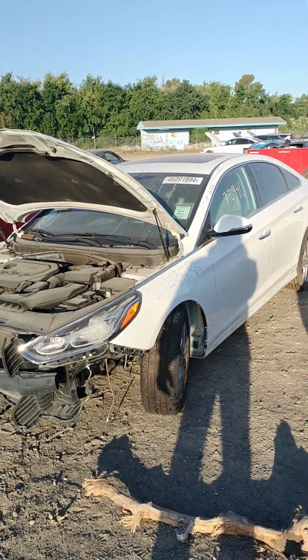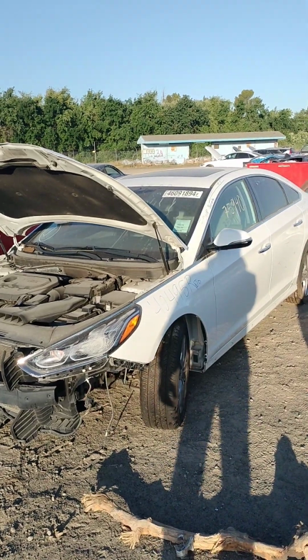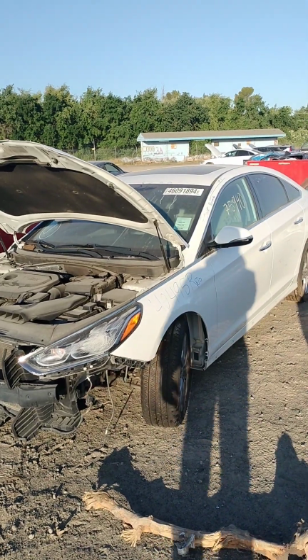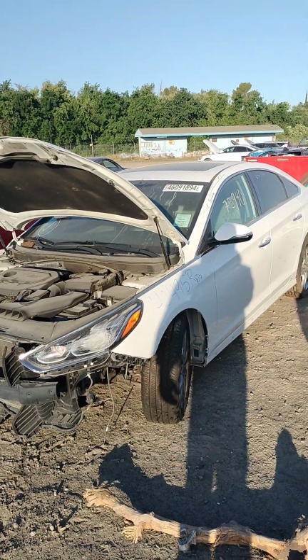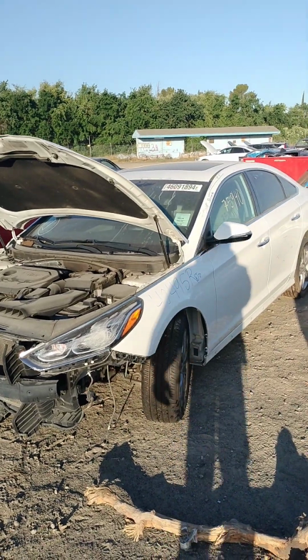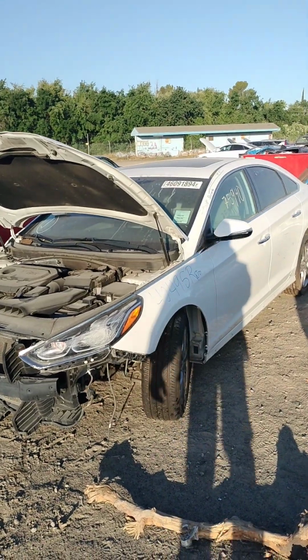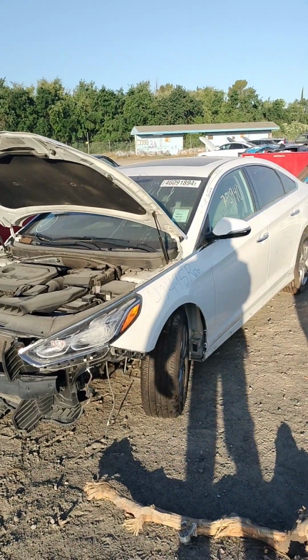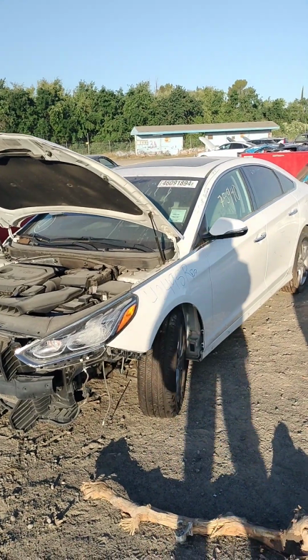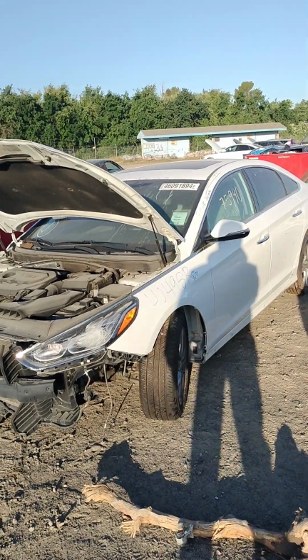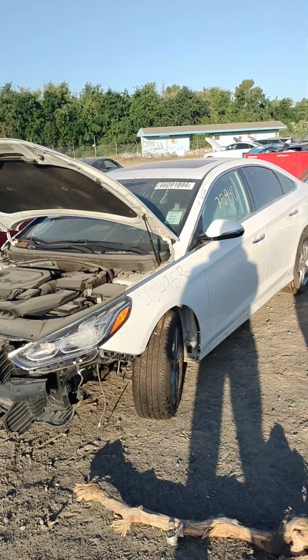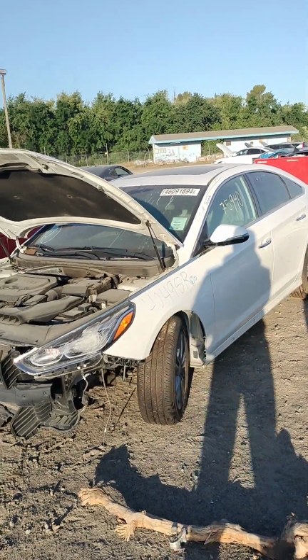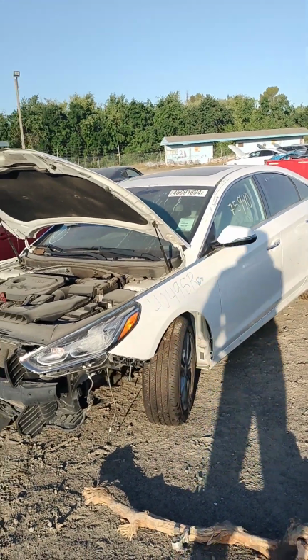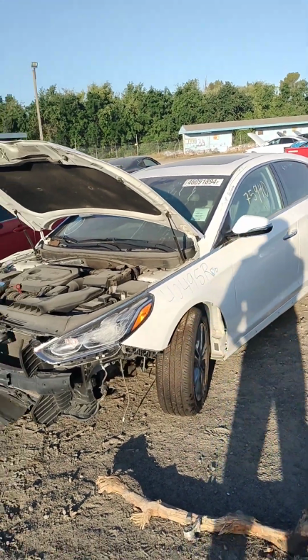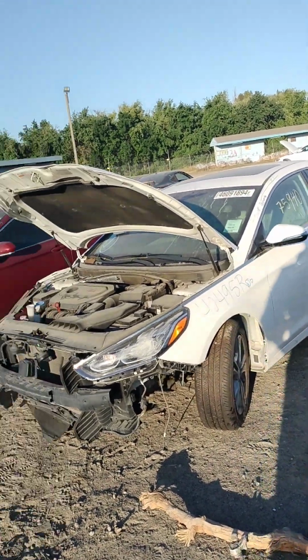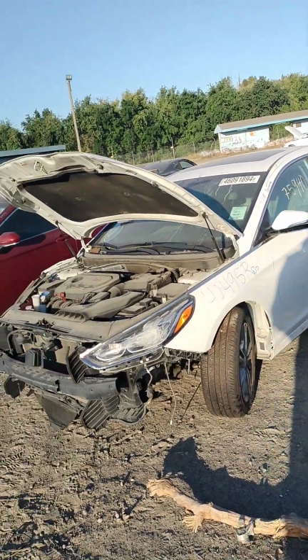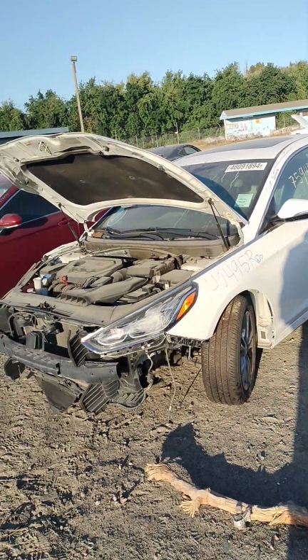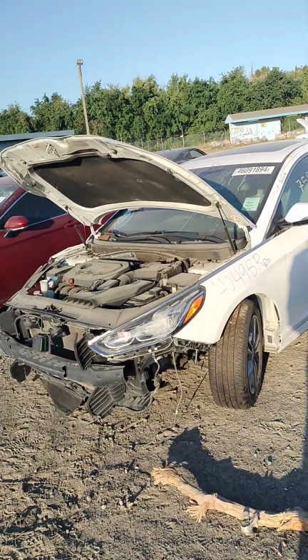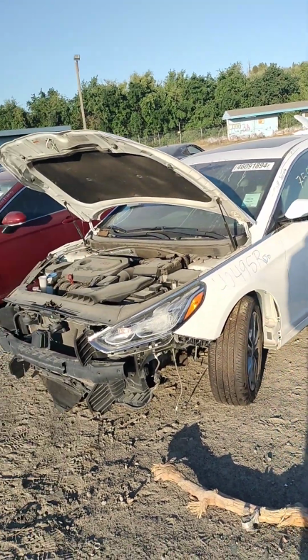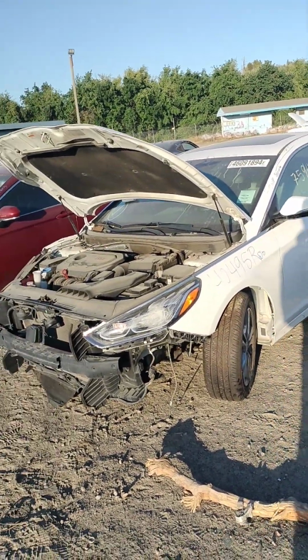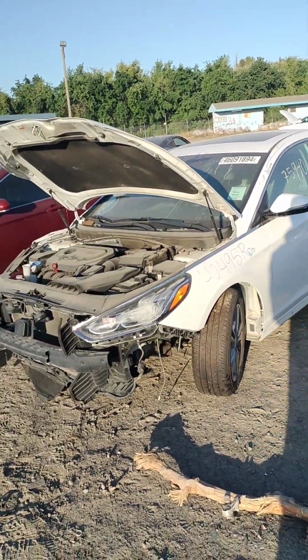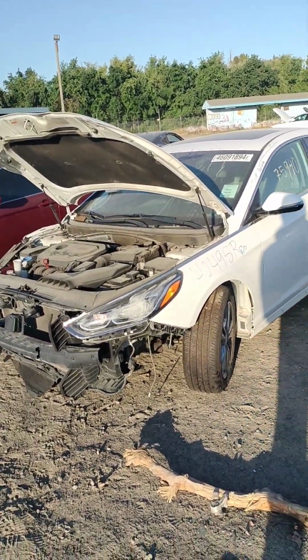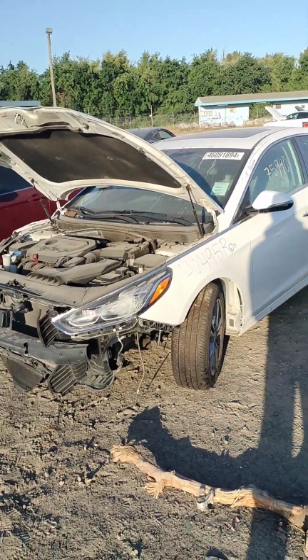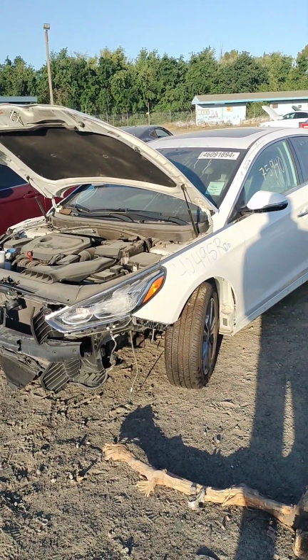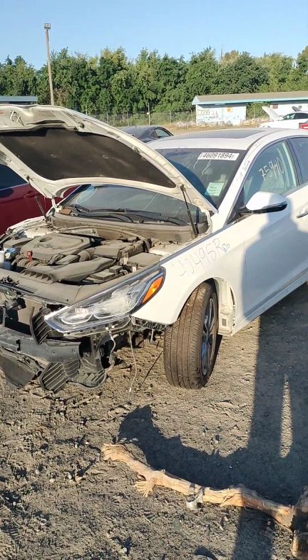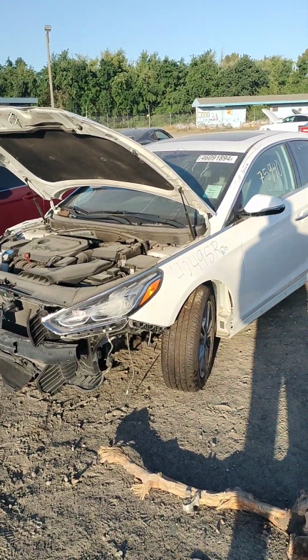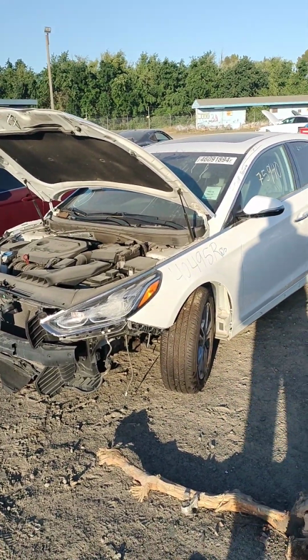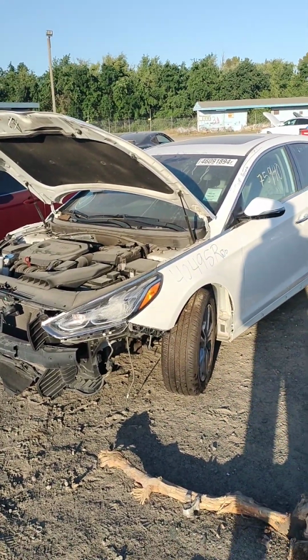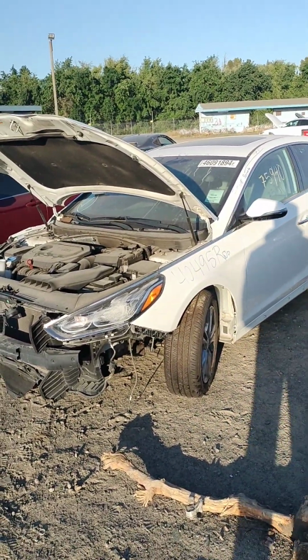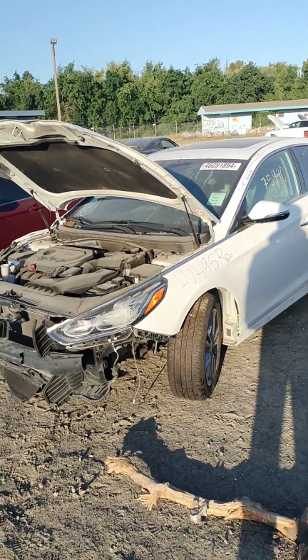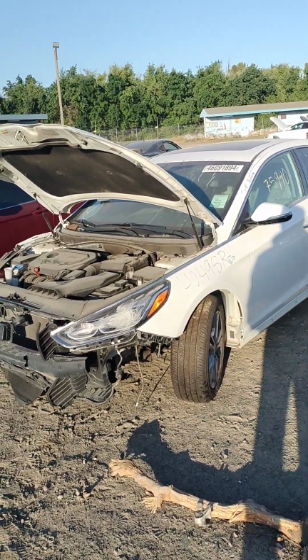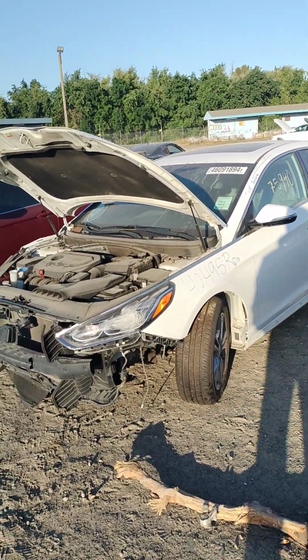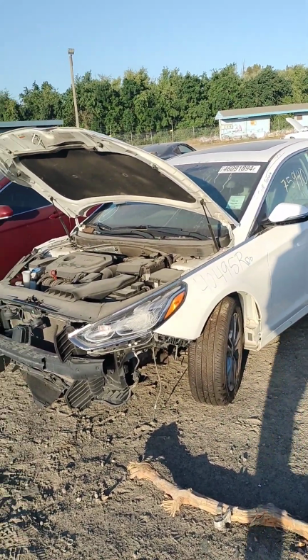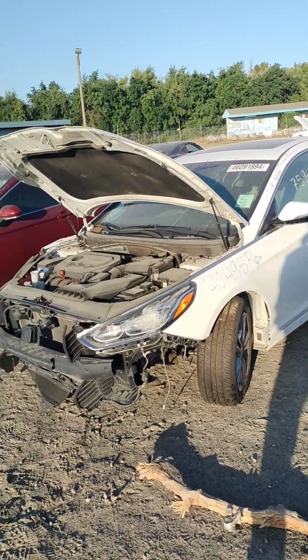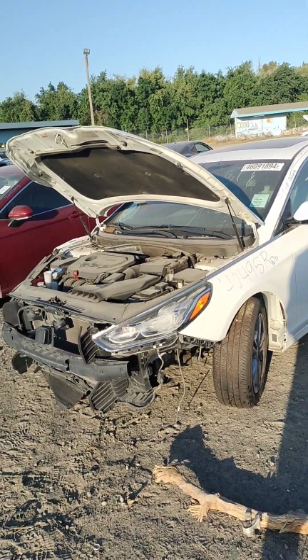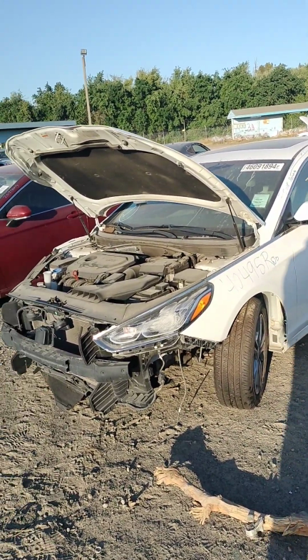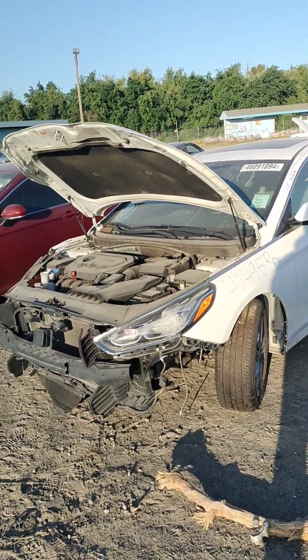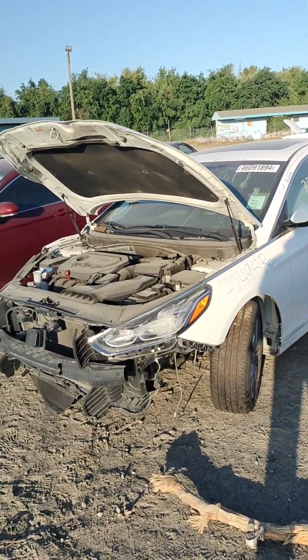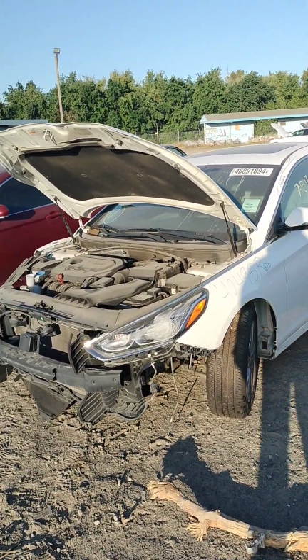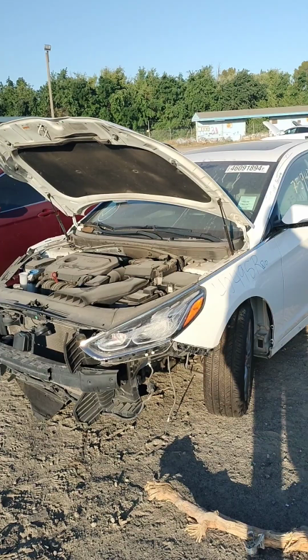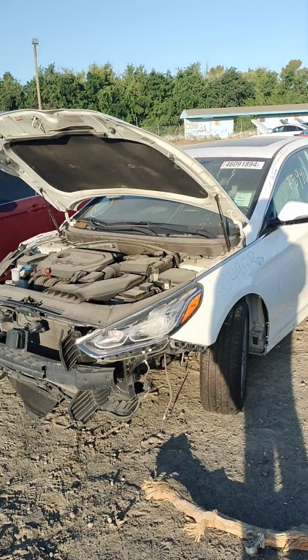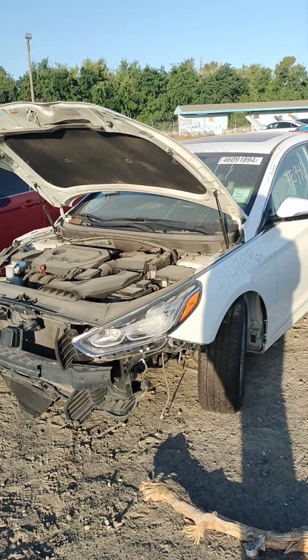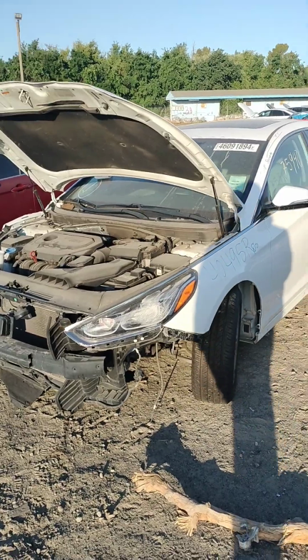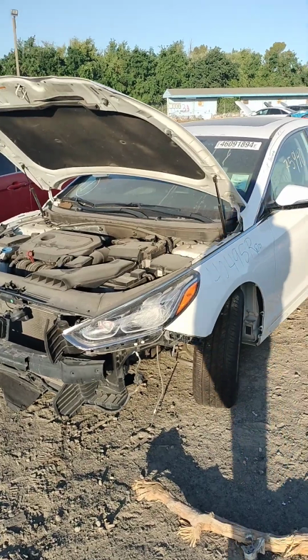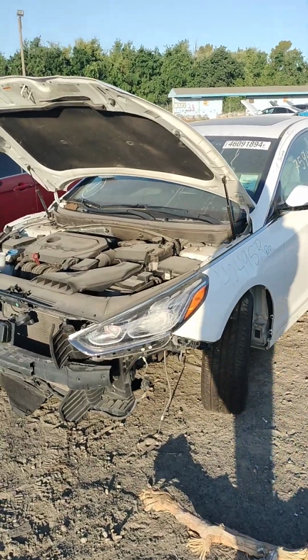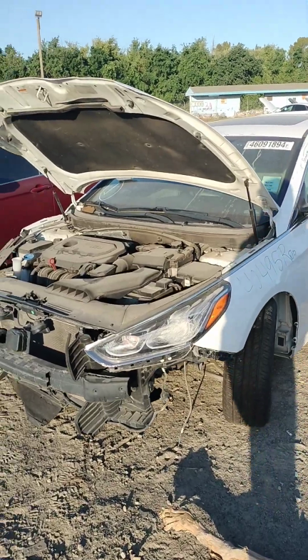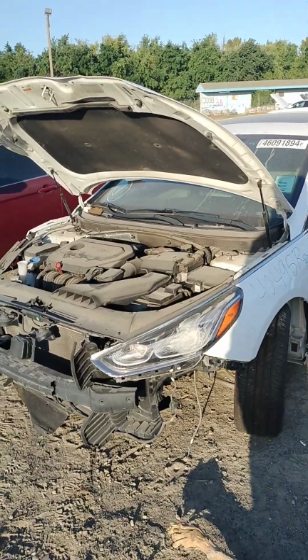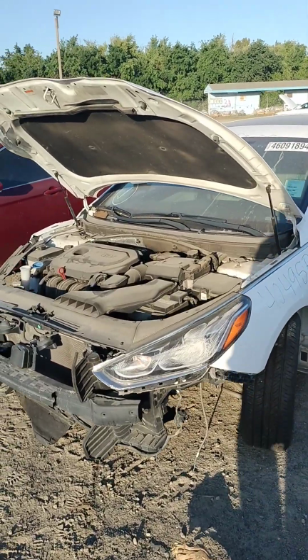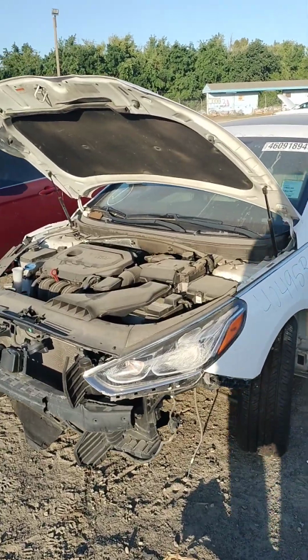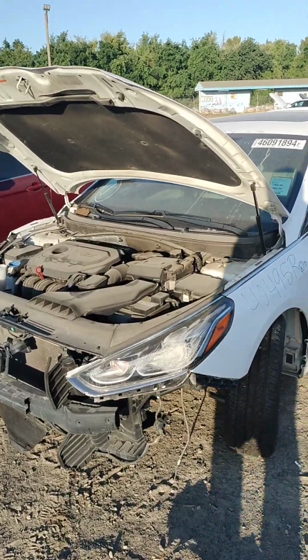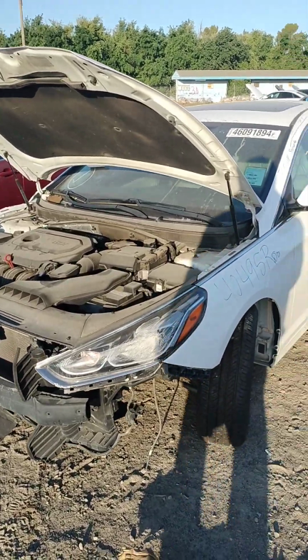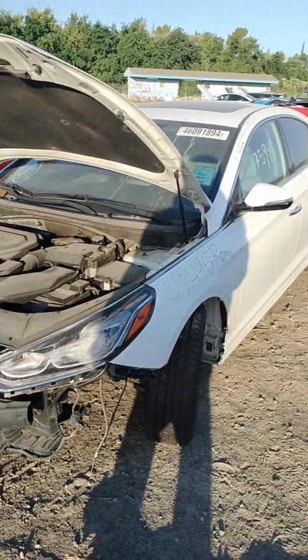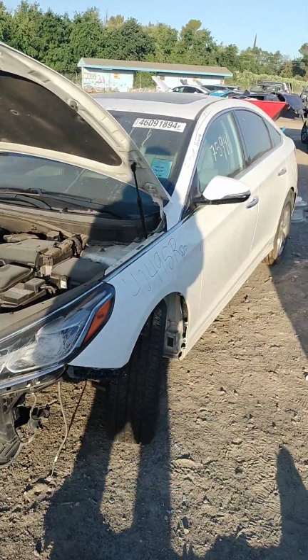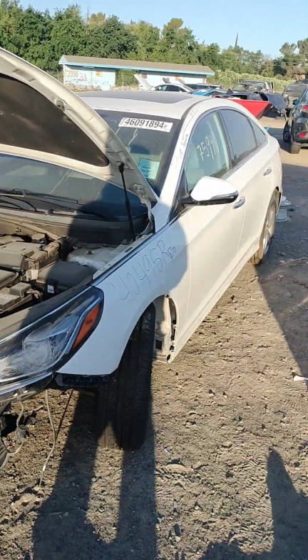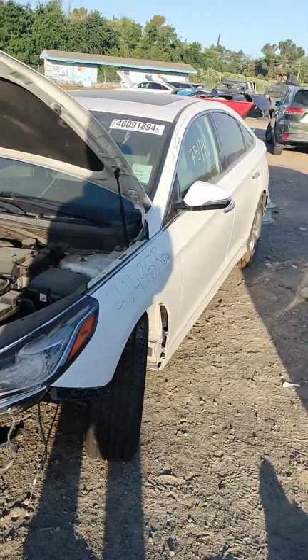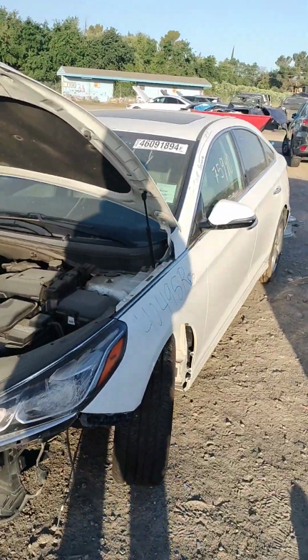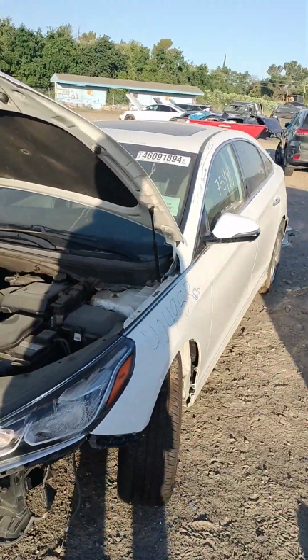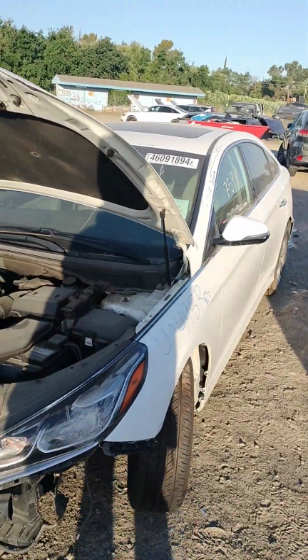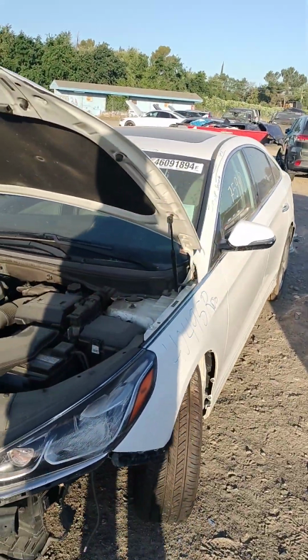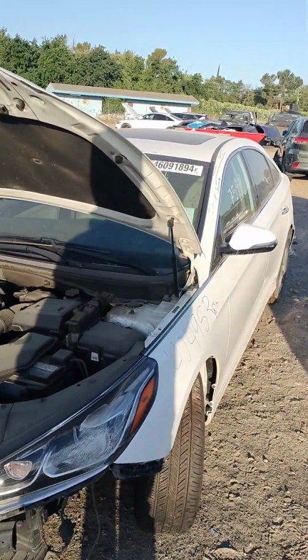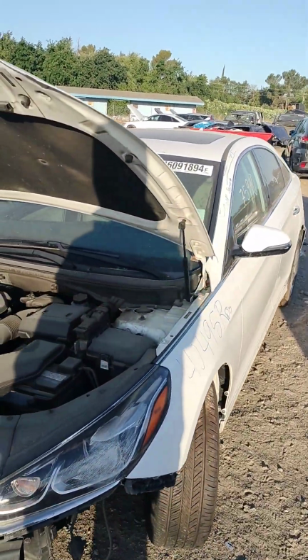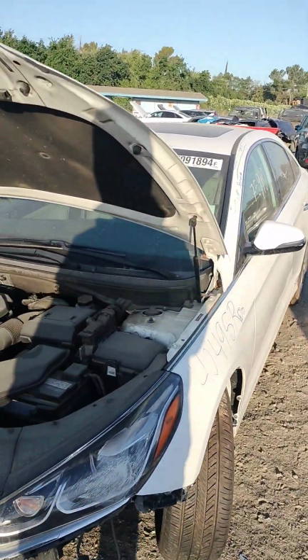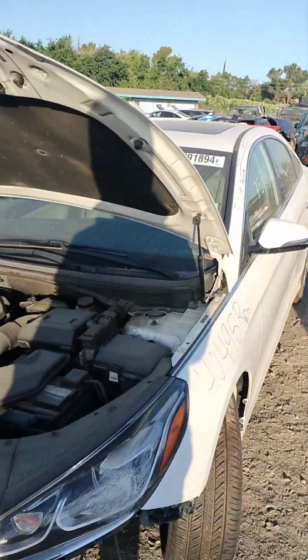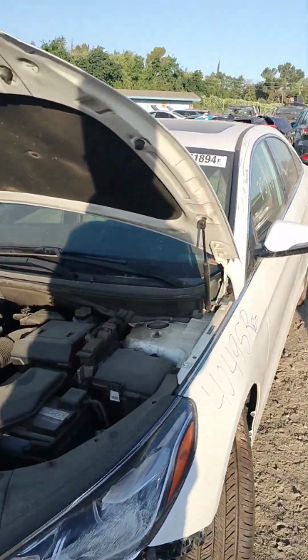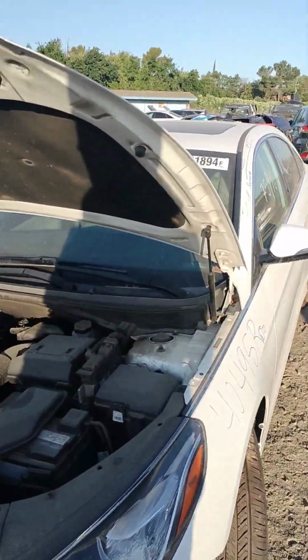Stock number 404-95R. It's a 2018 Hyundai Sonata — sorry, Hyundai Sonata.